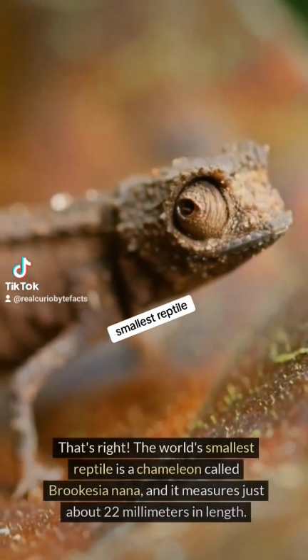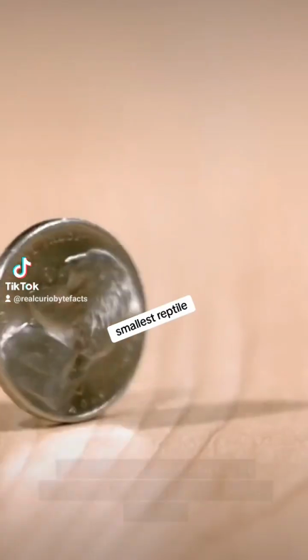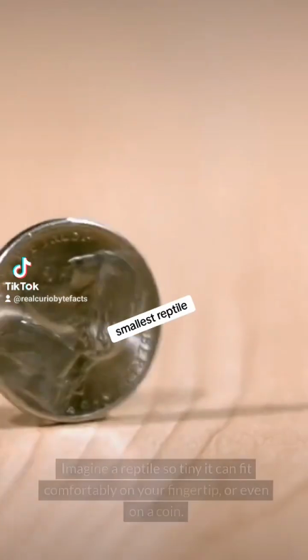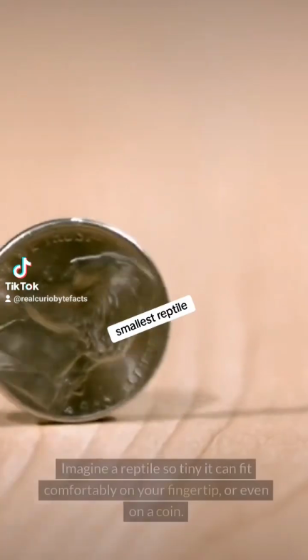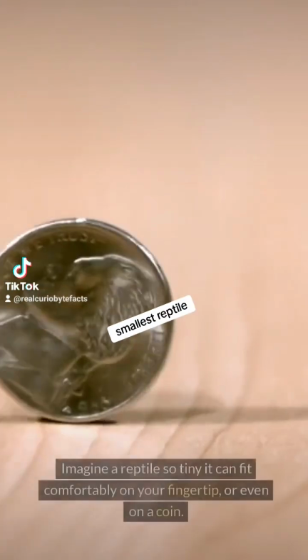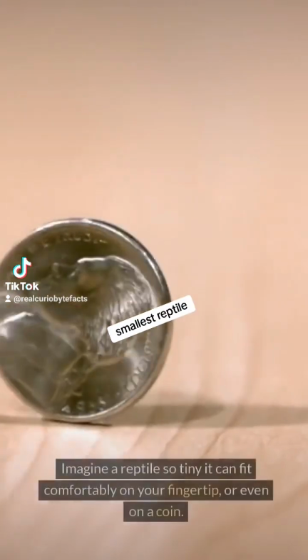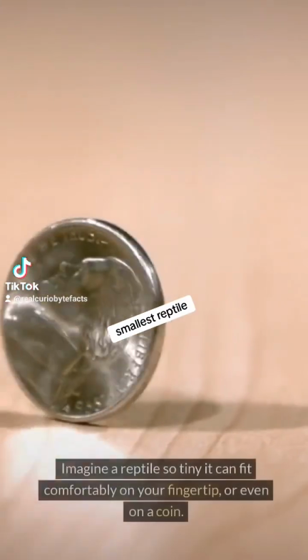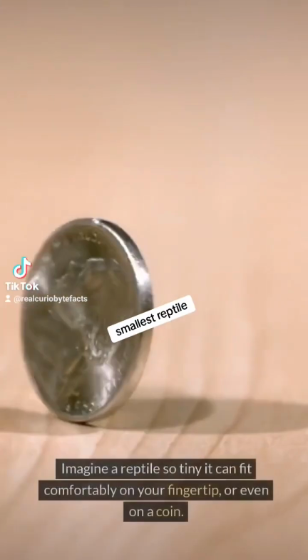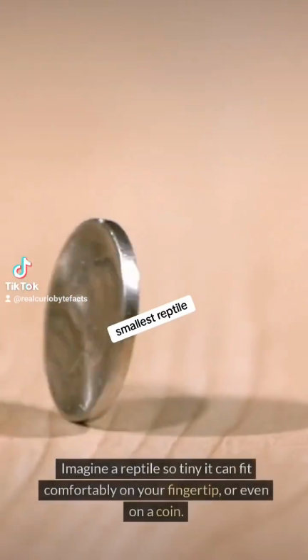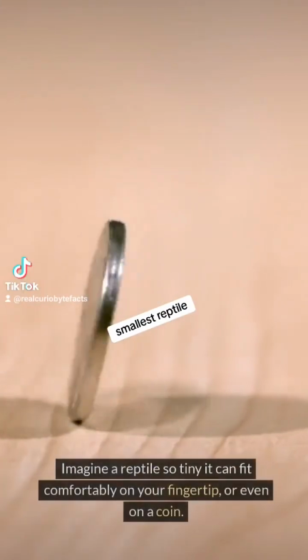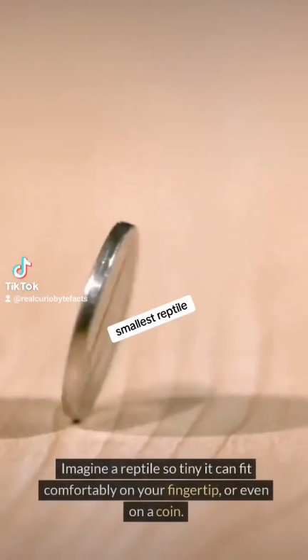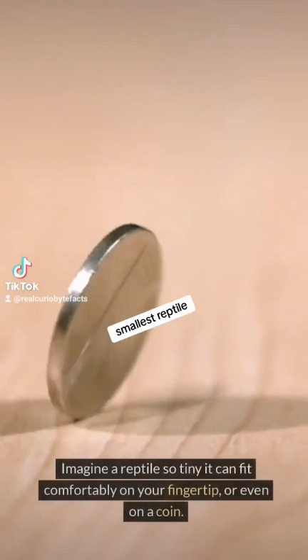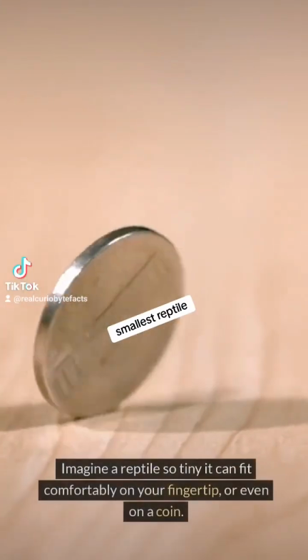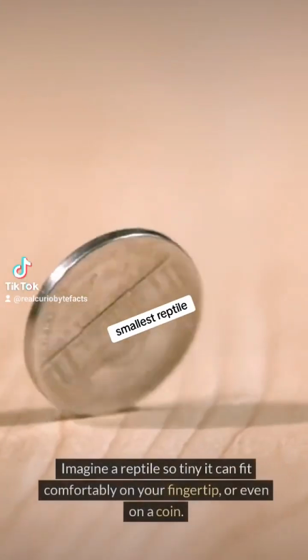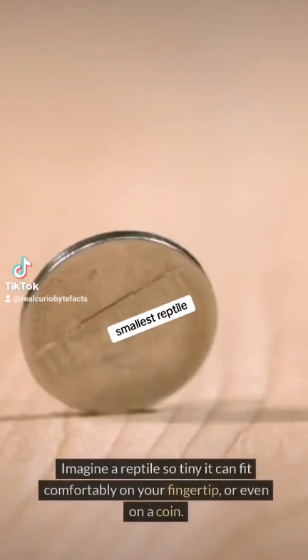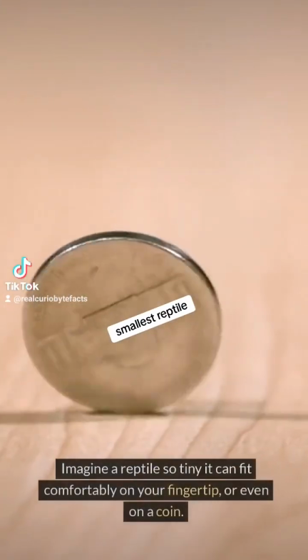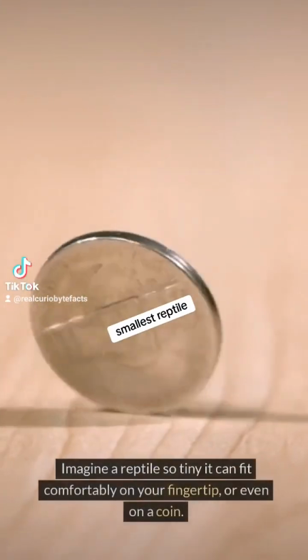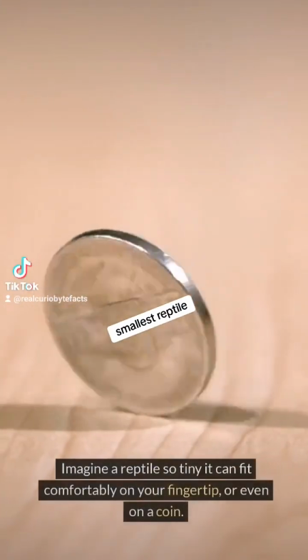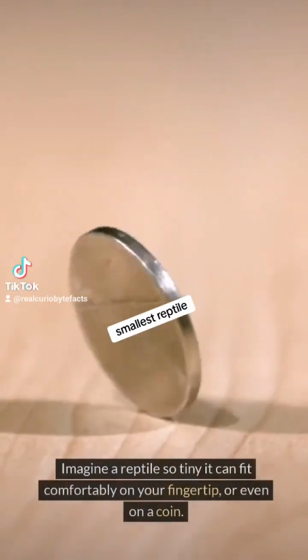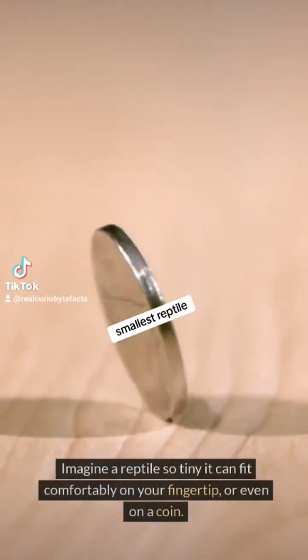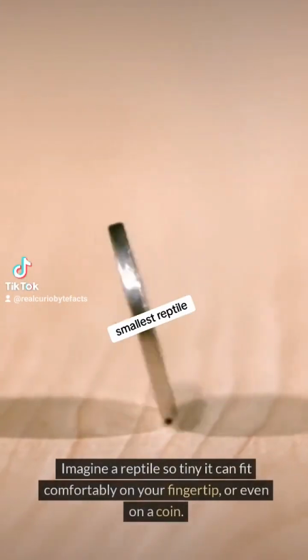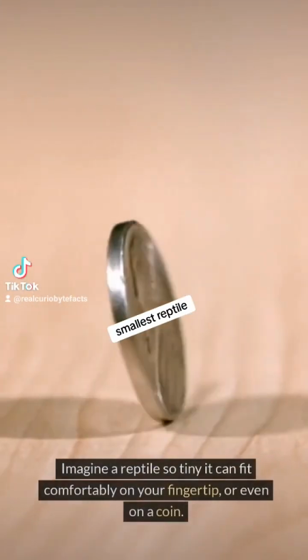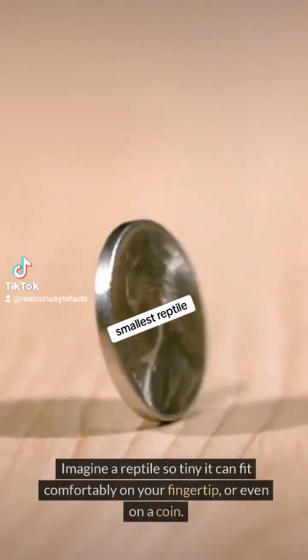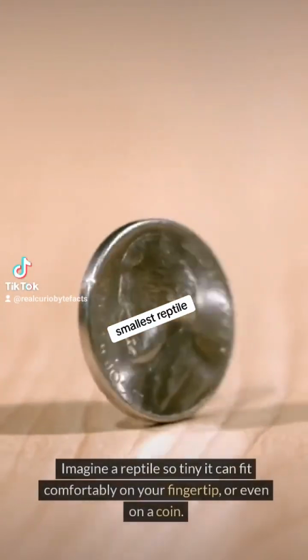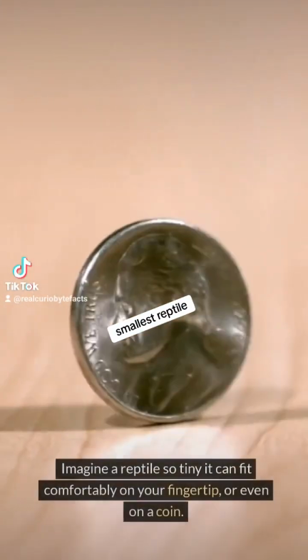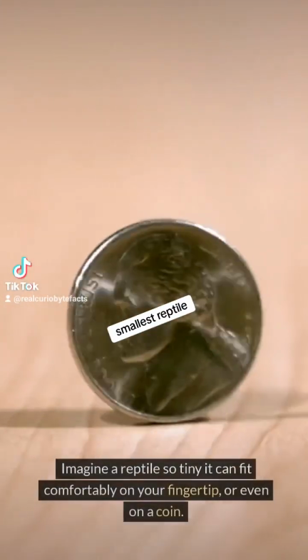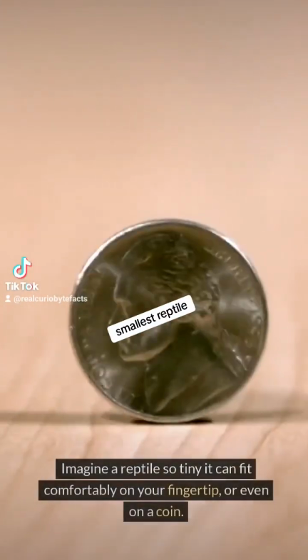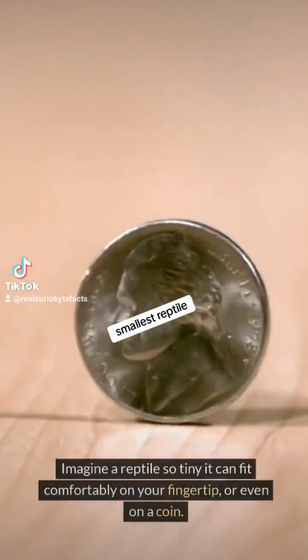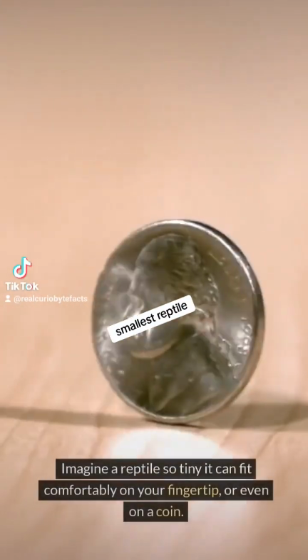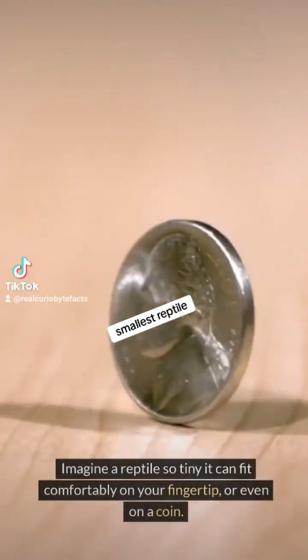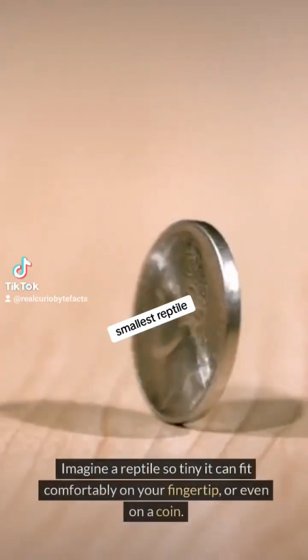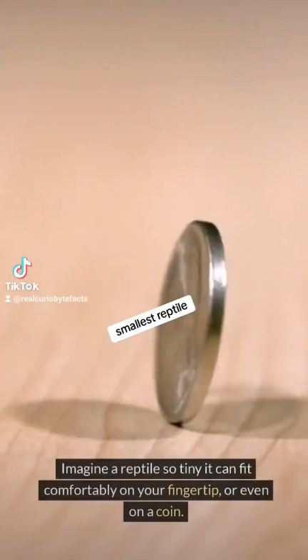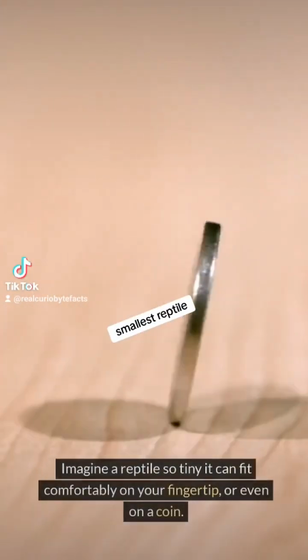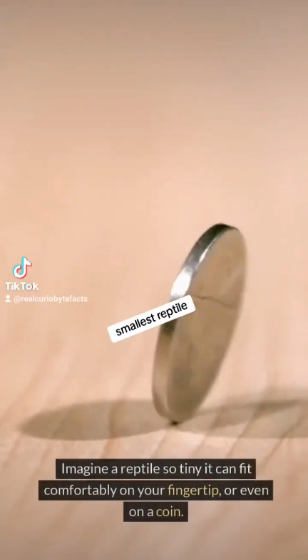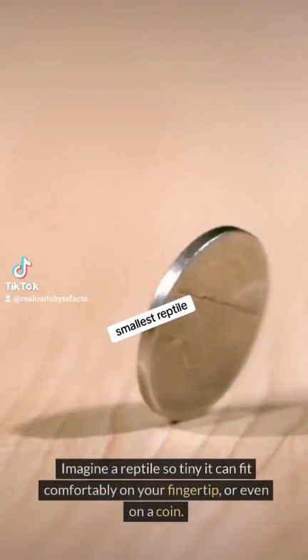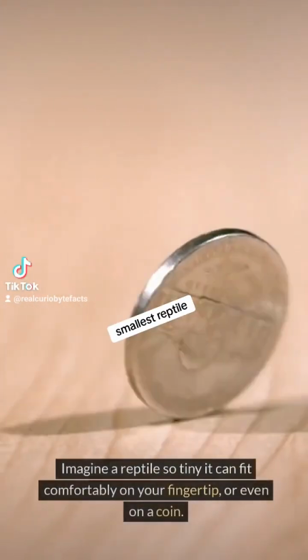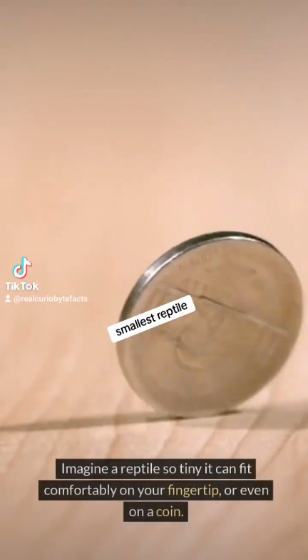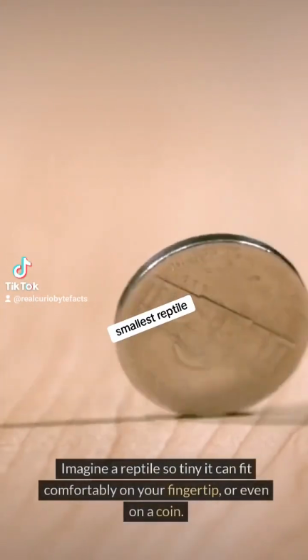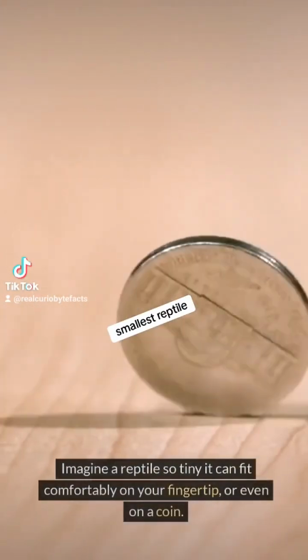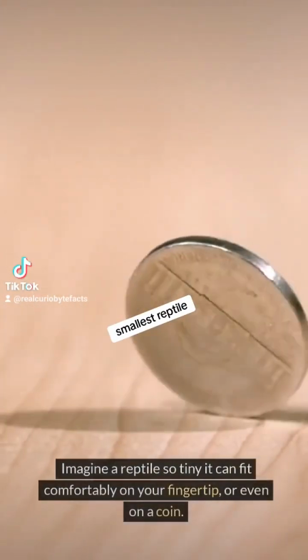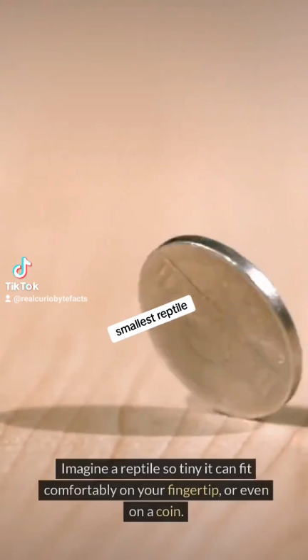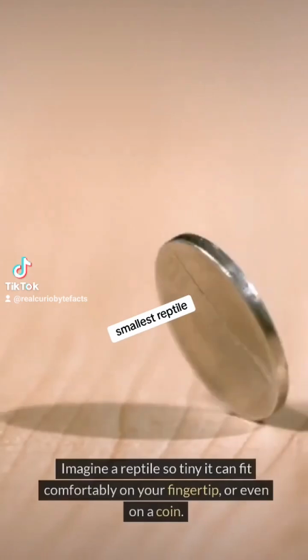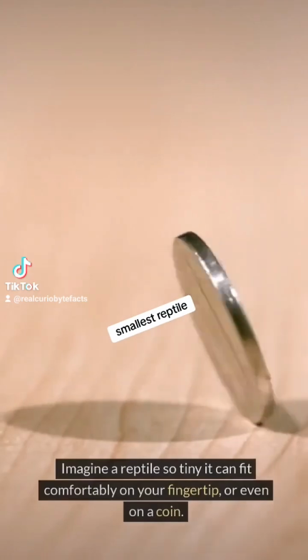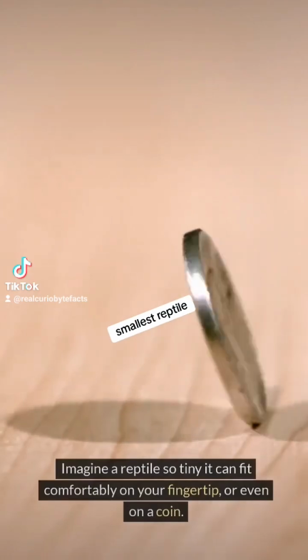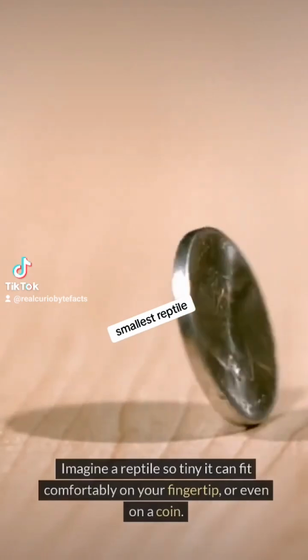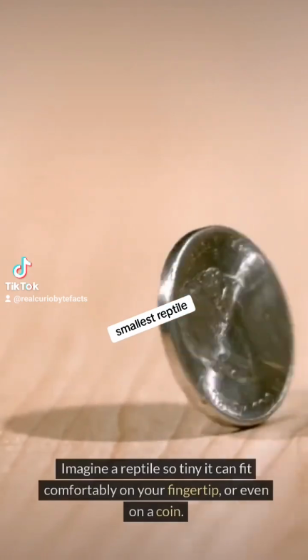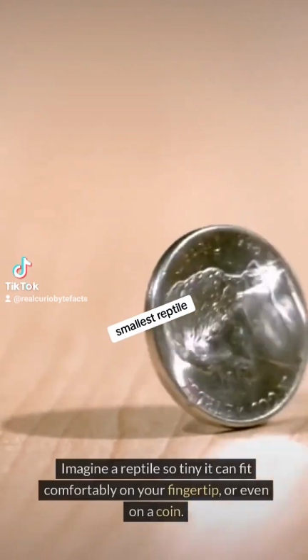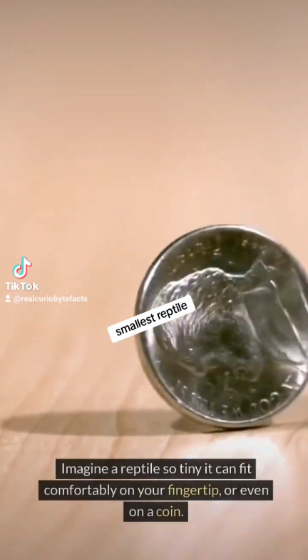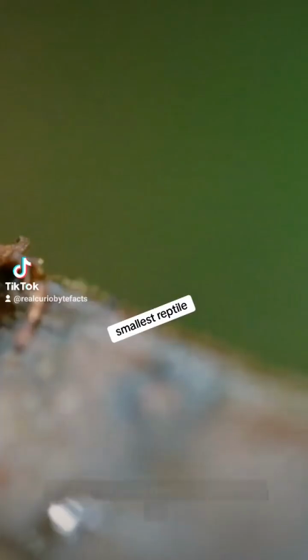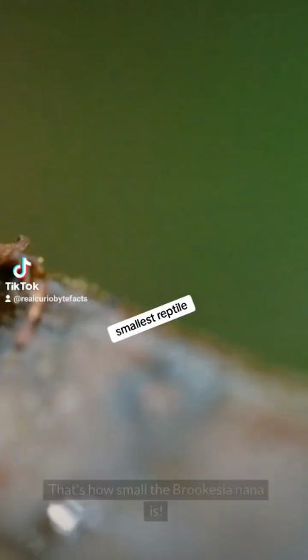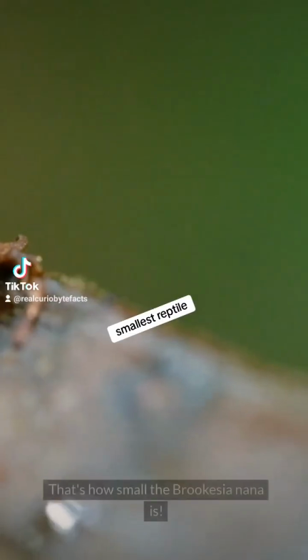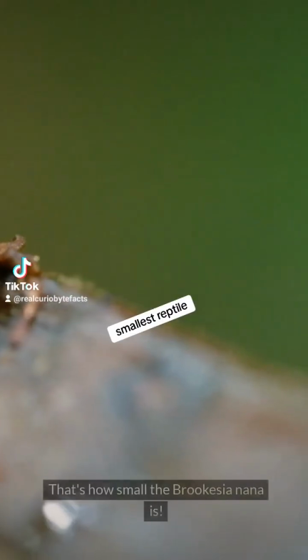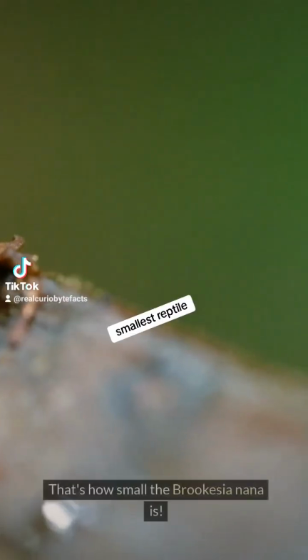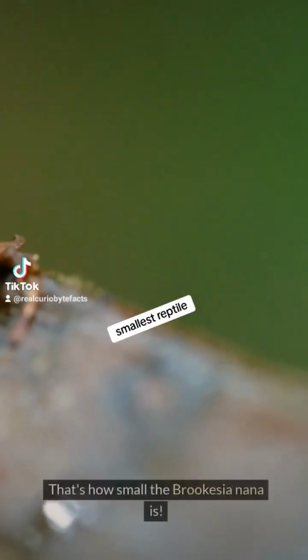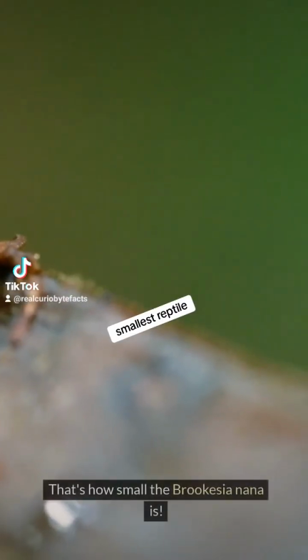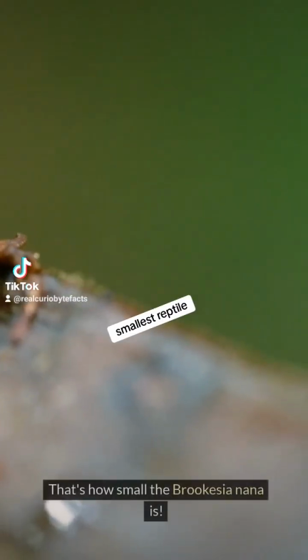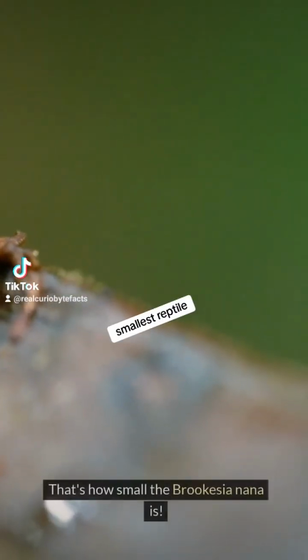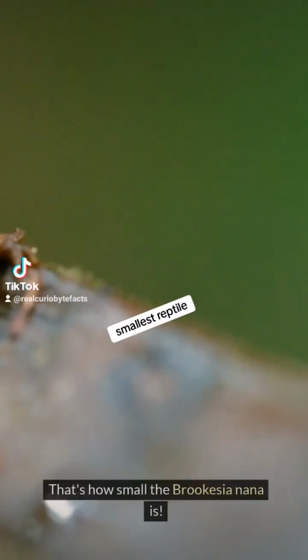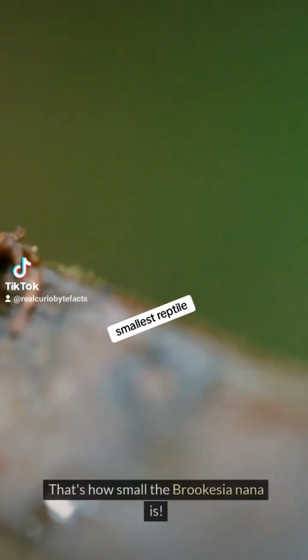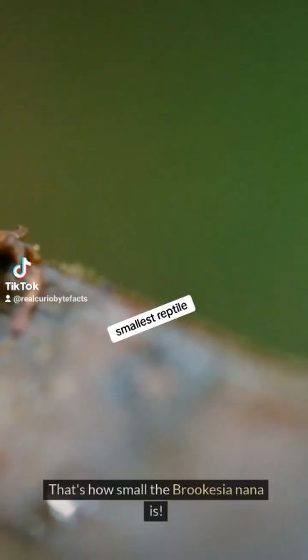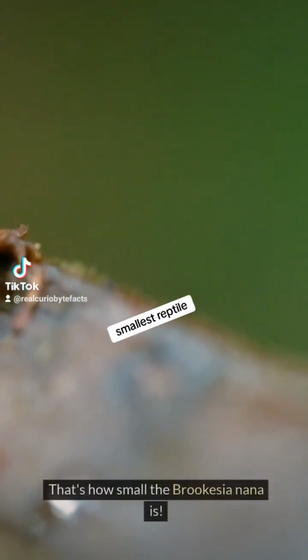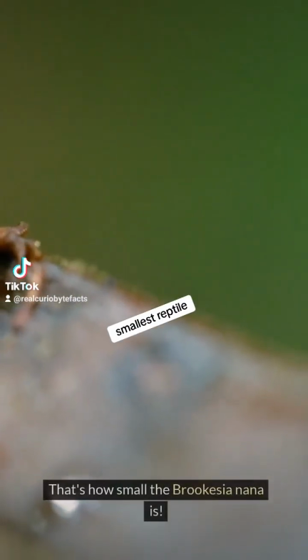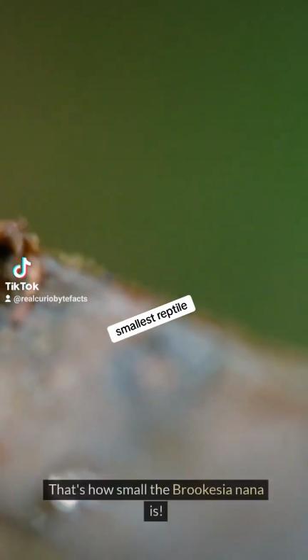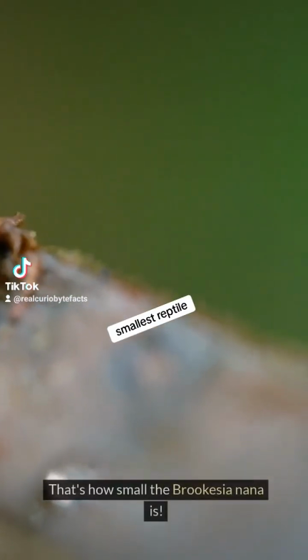Imagine a reptile so tiny it can fit comfortably on your fingertip, or even on a coin. That's how small the Brukesia nana is.